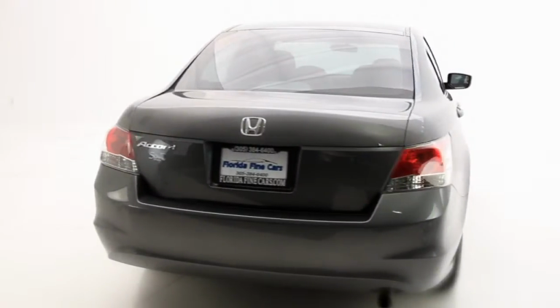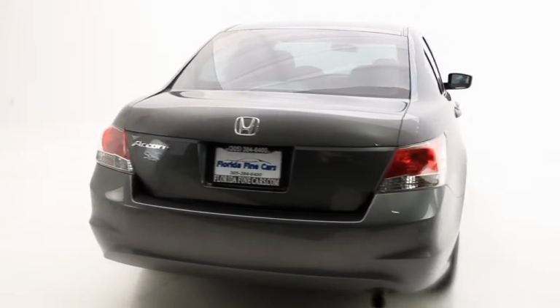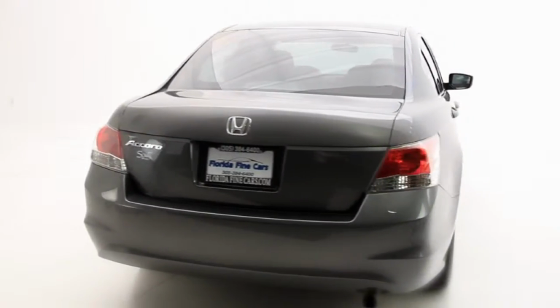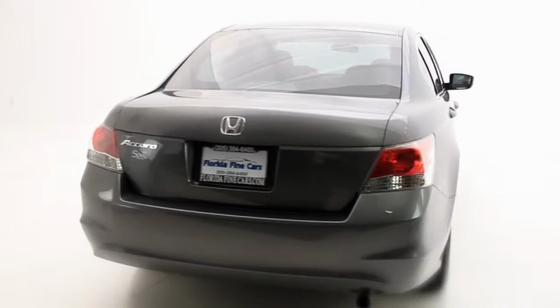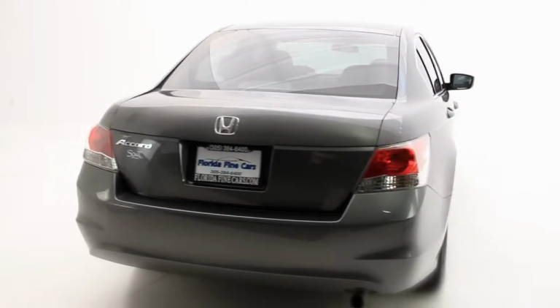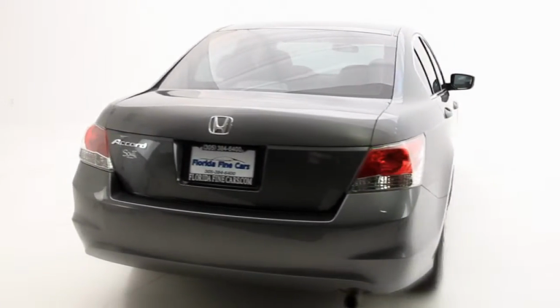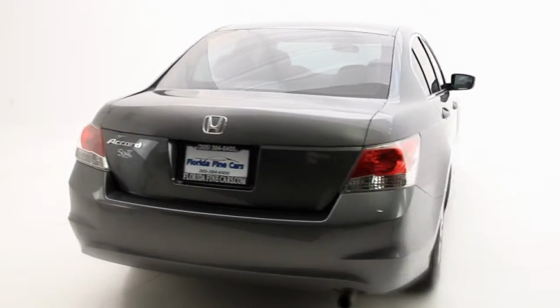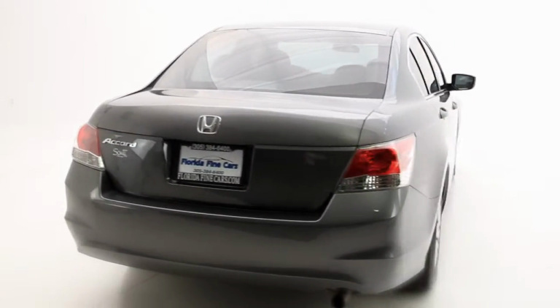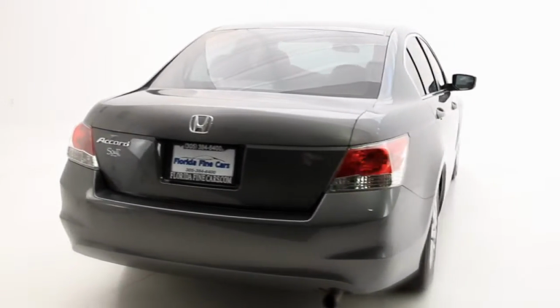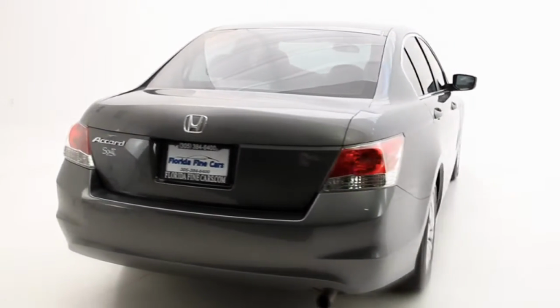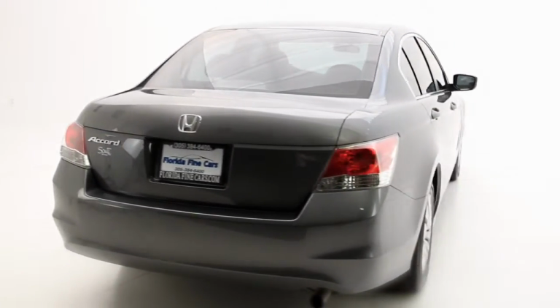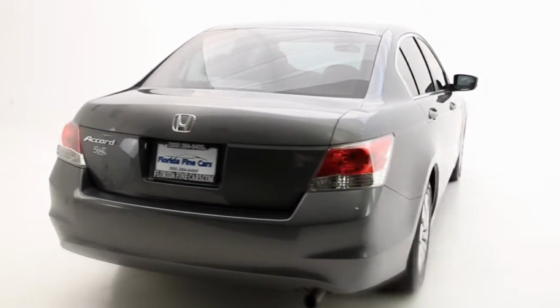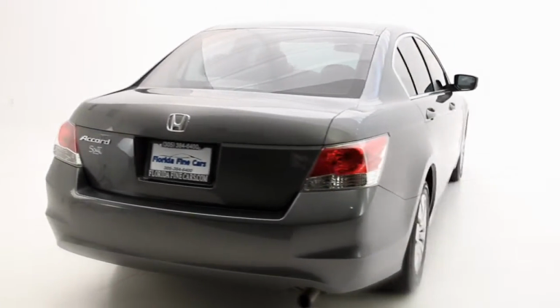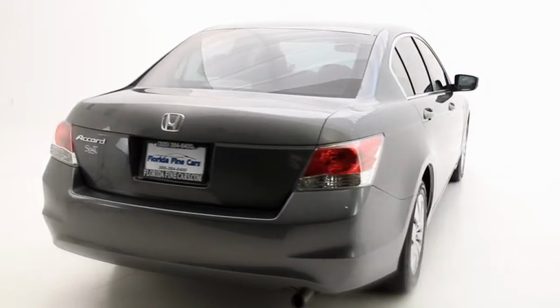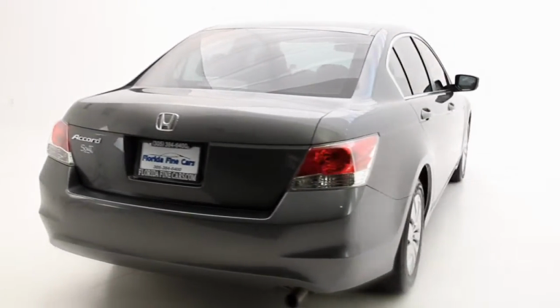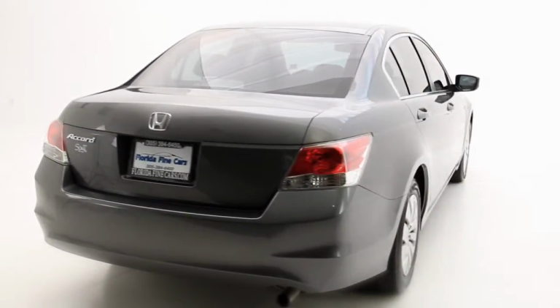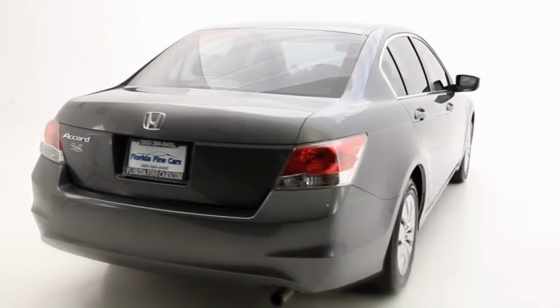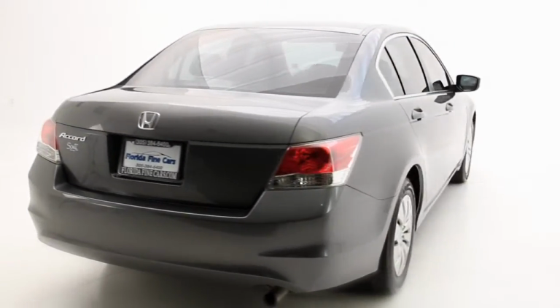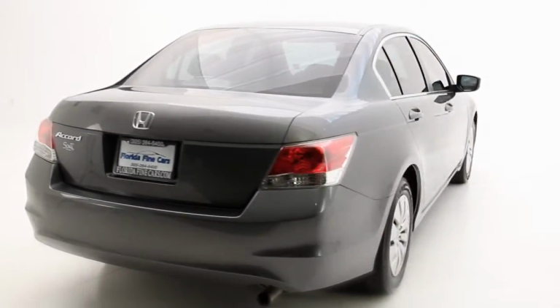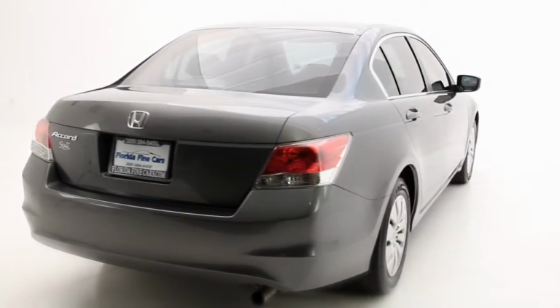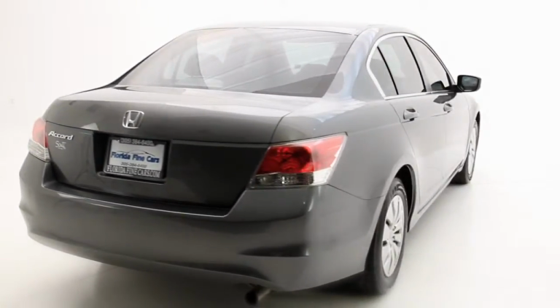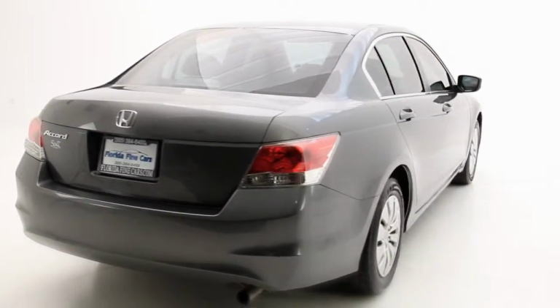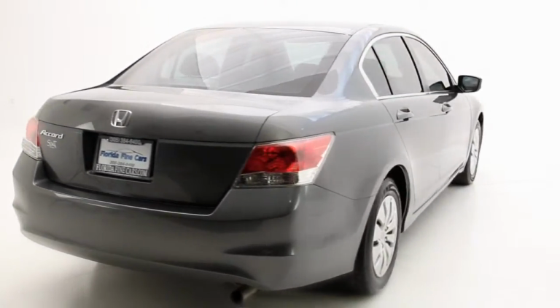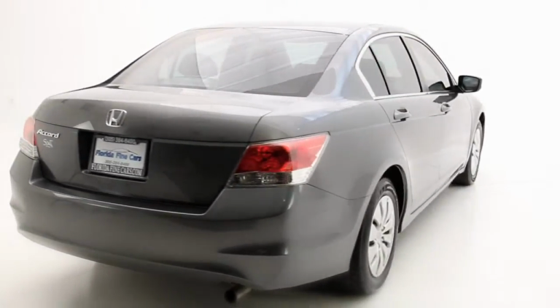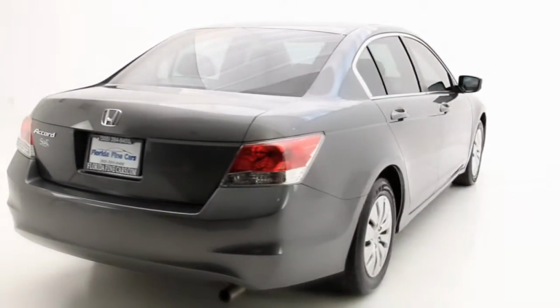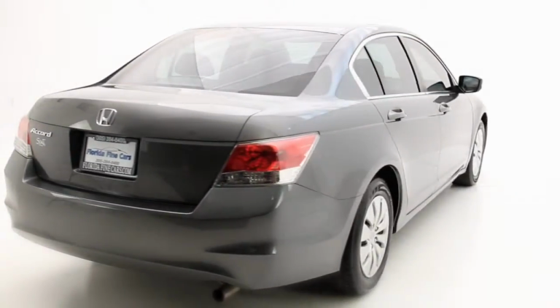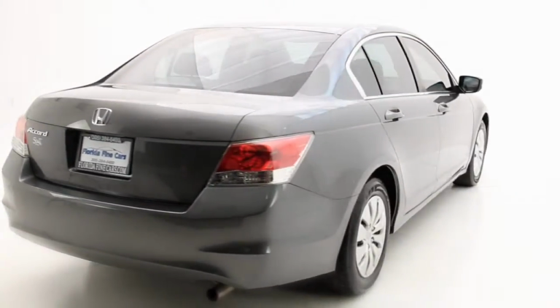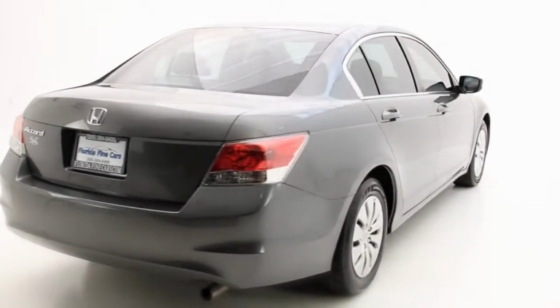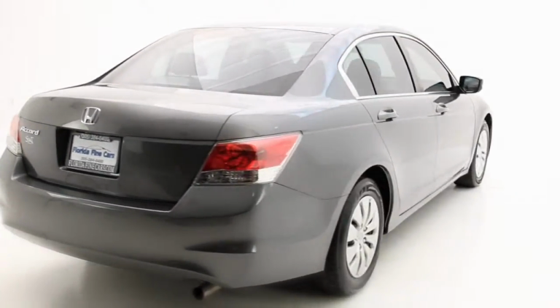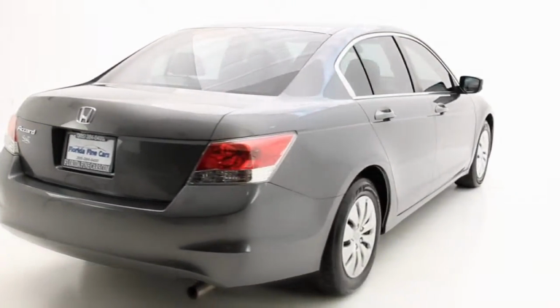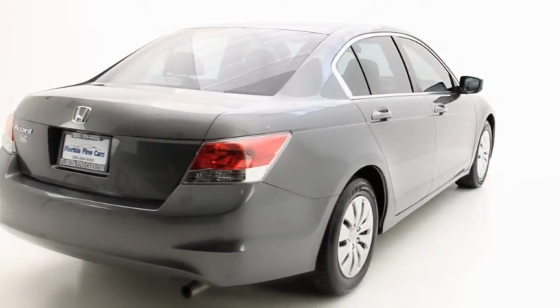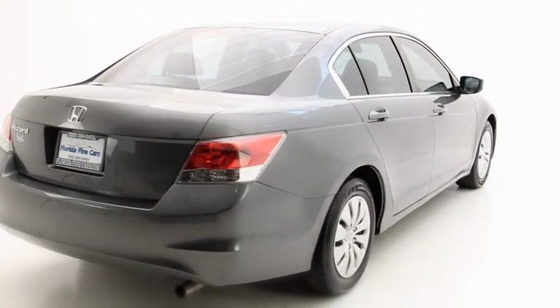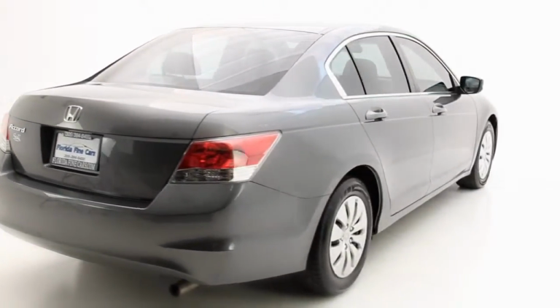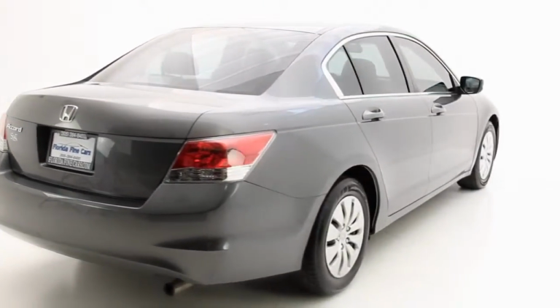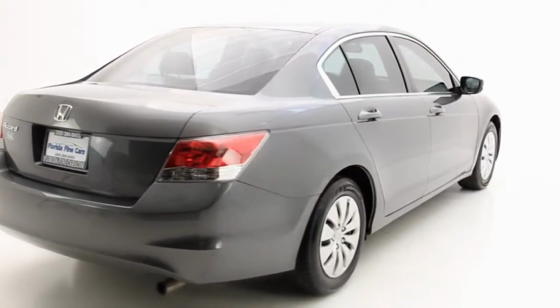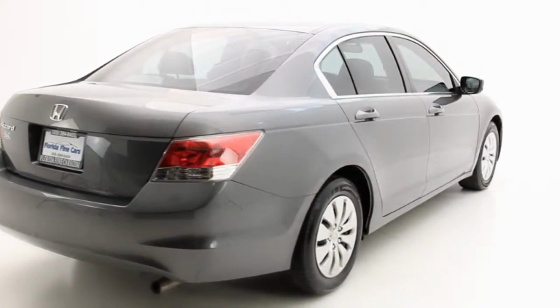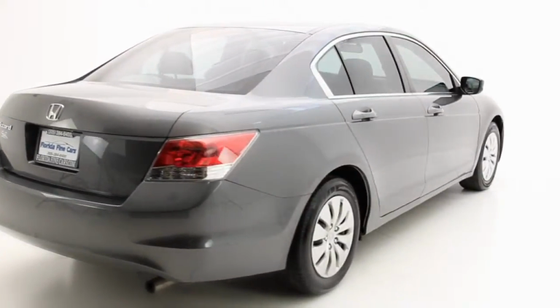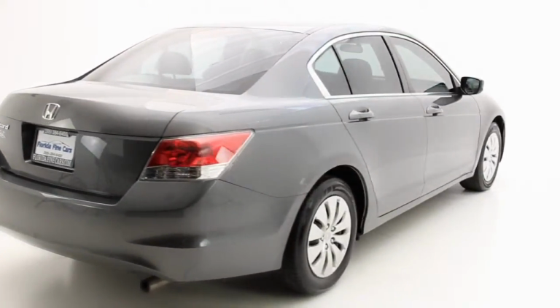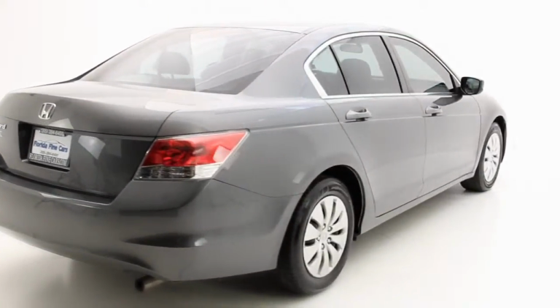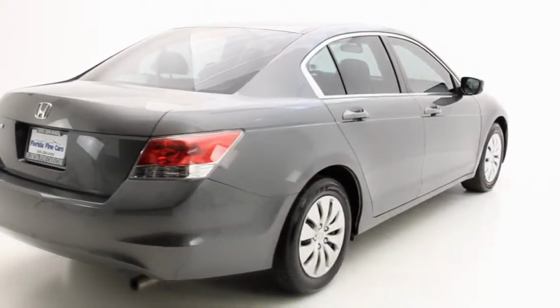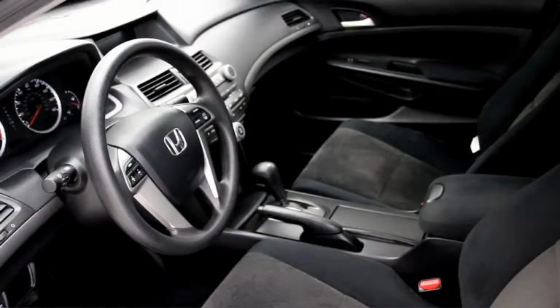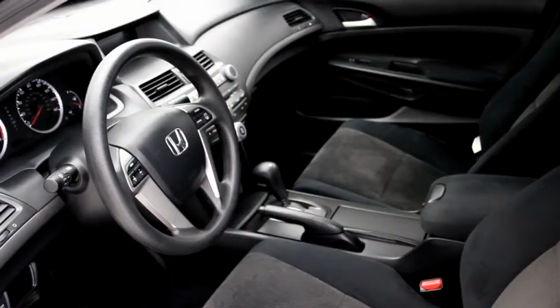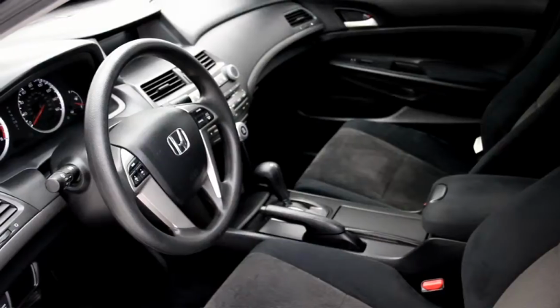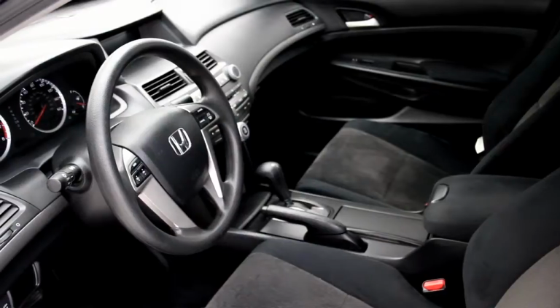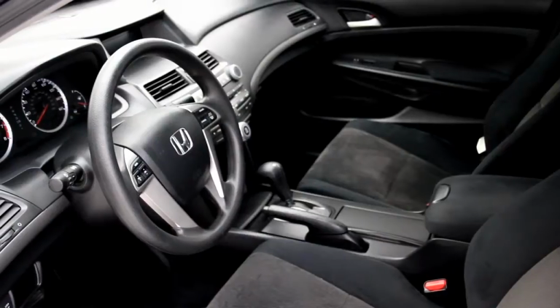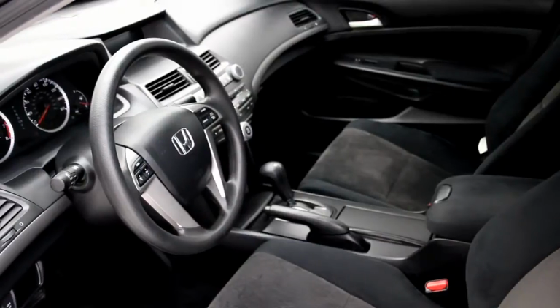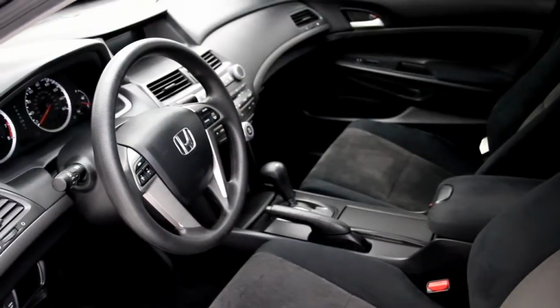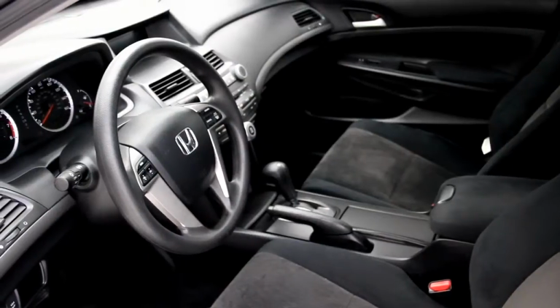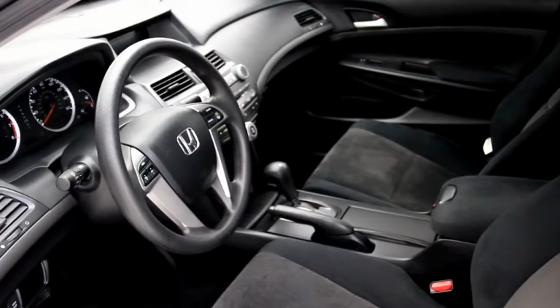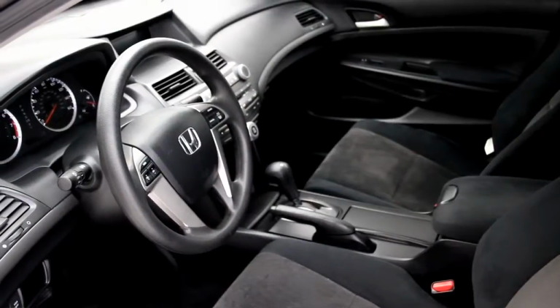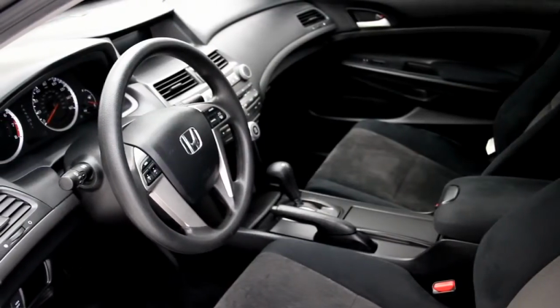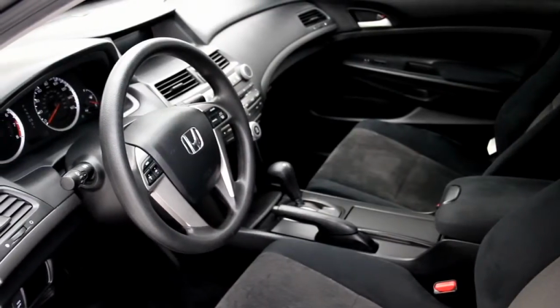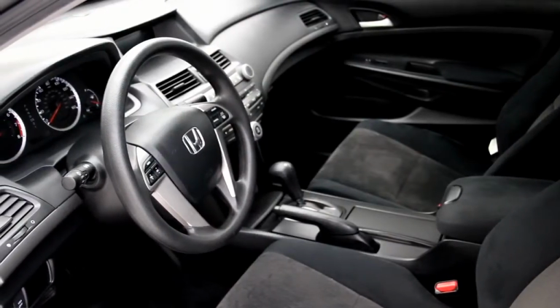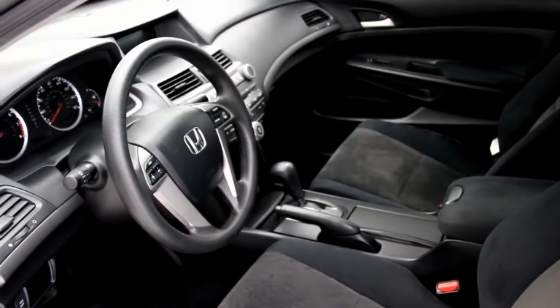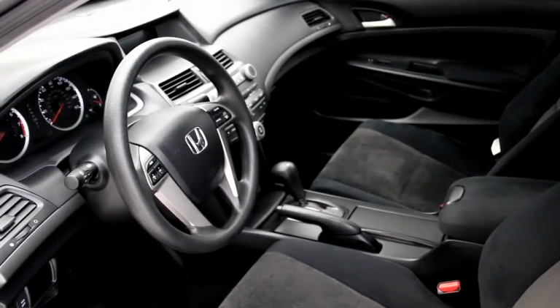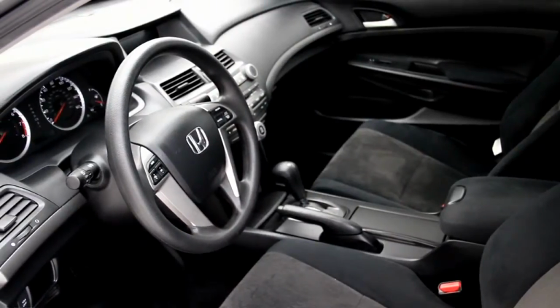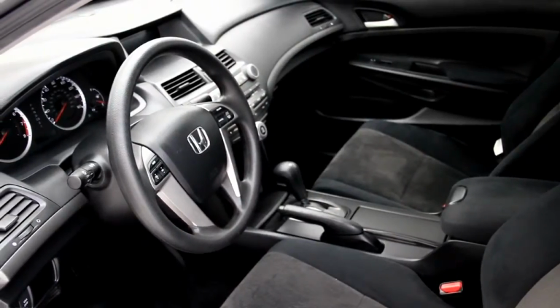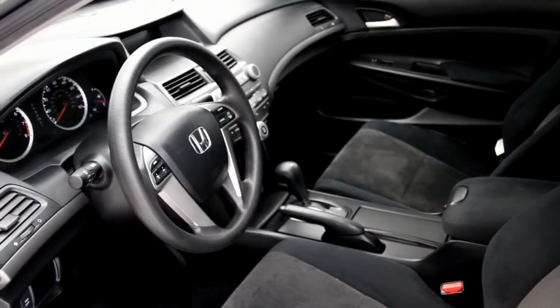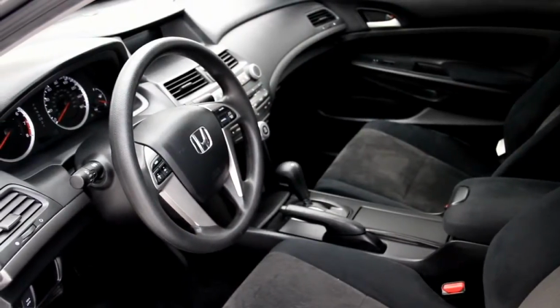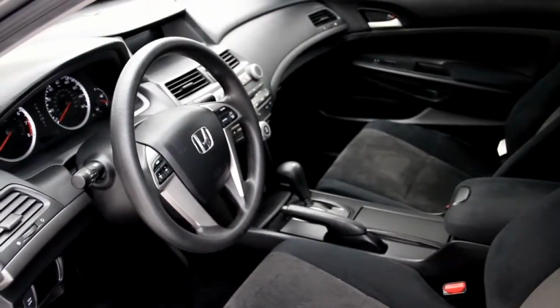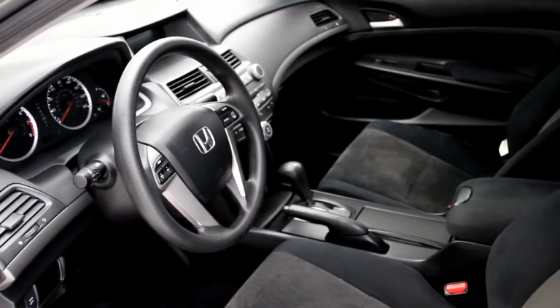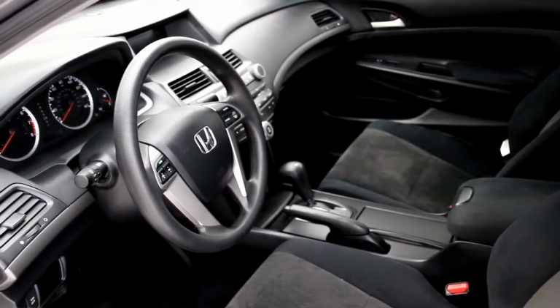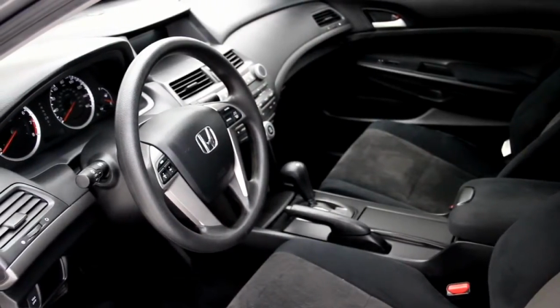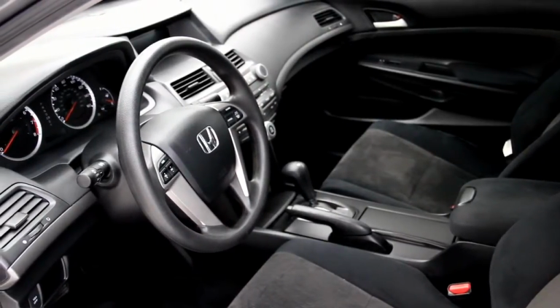The exterior color is alabaster silver with the black interior. It has an upscale interior look and feel.